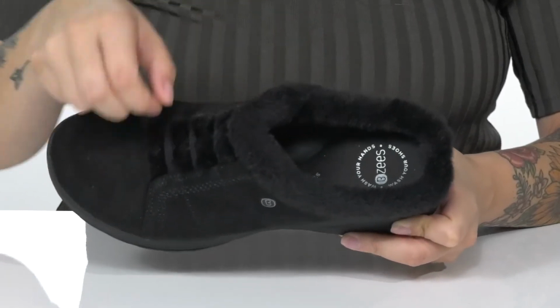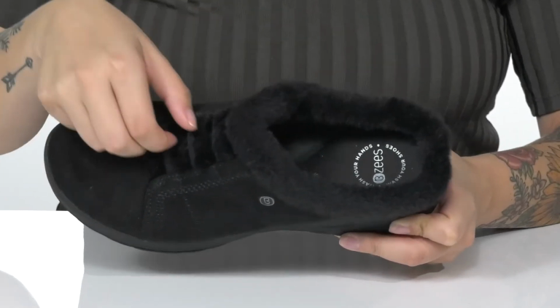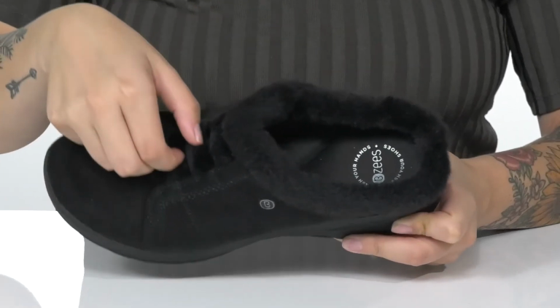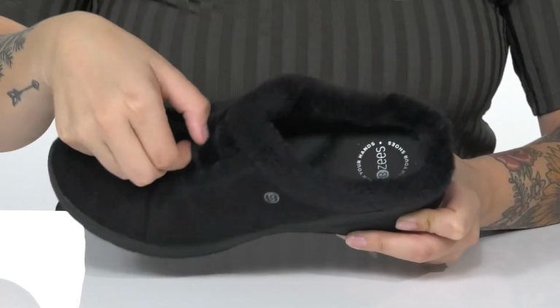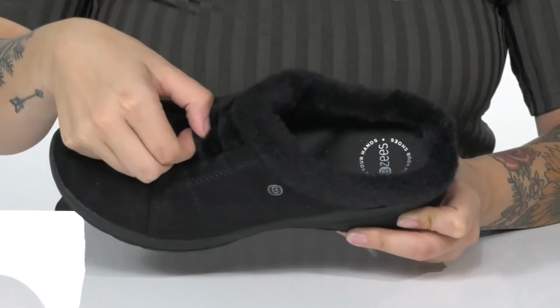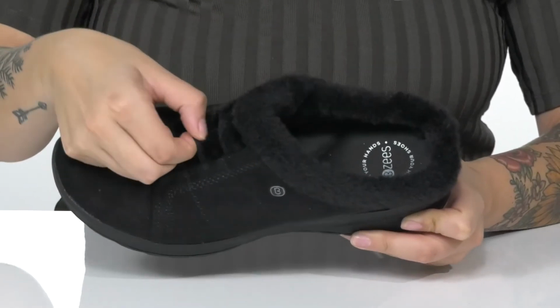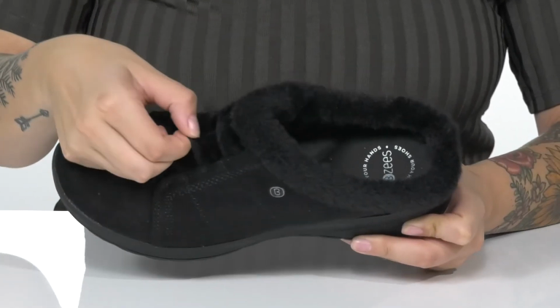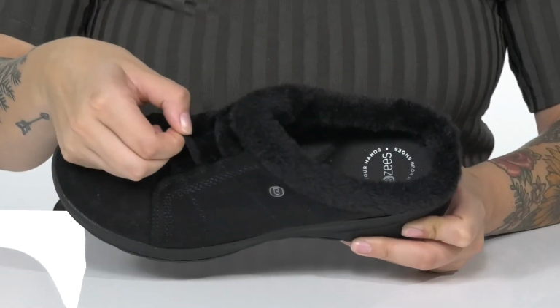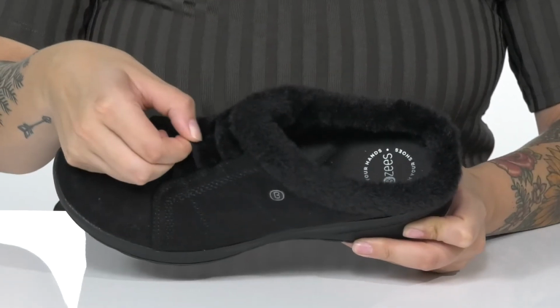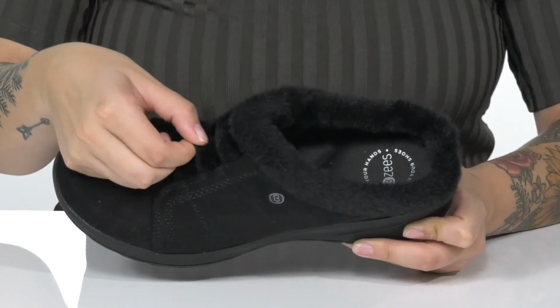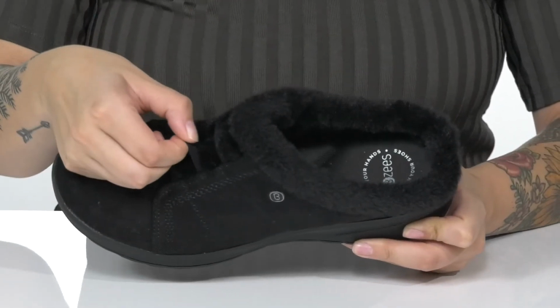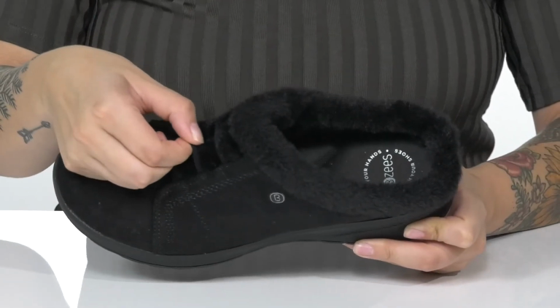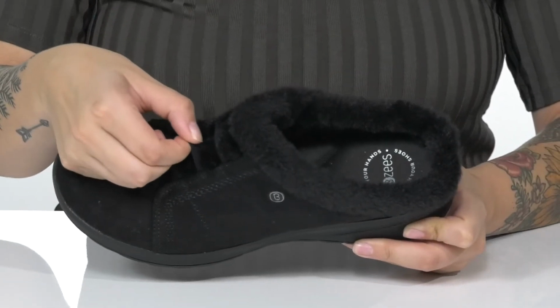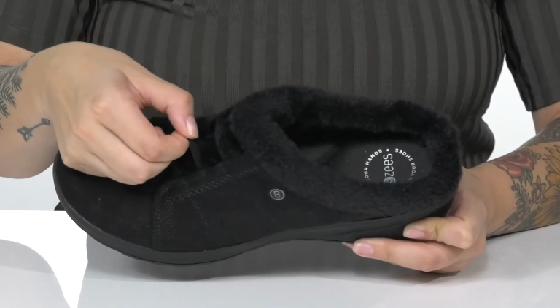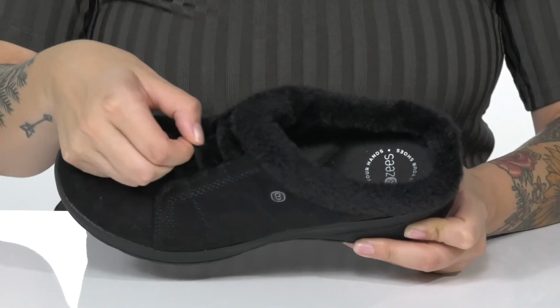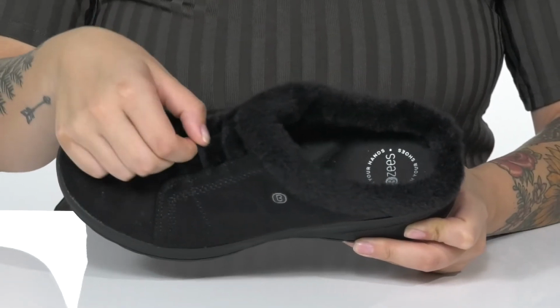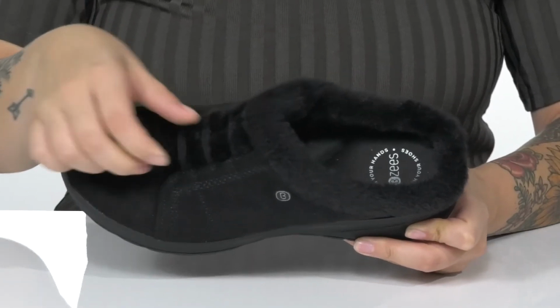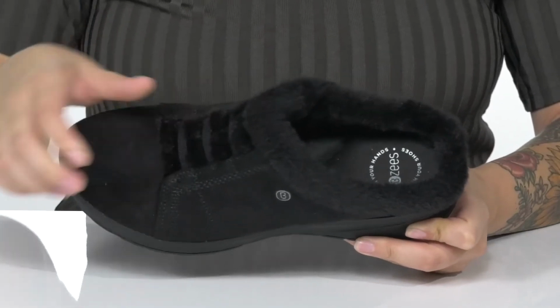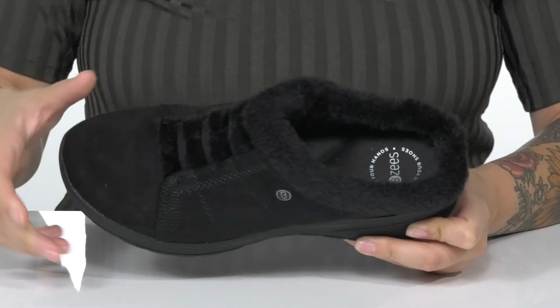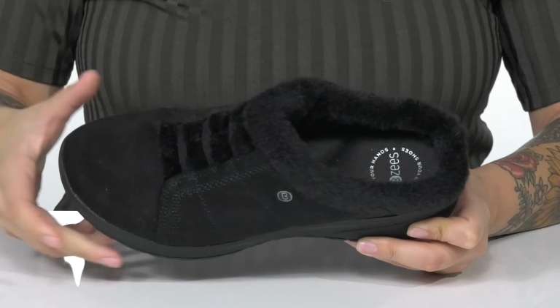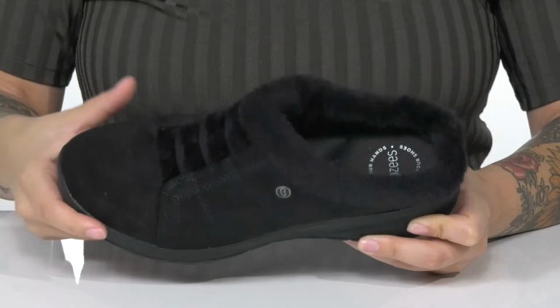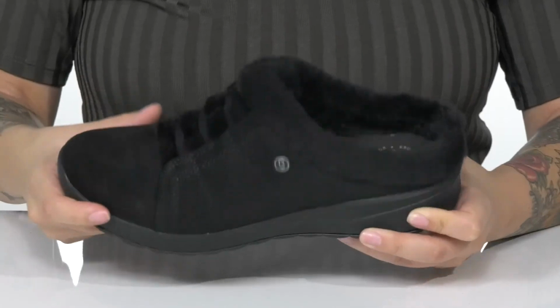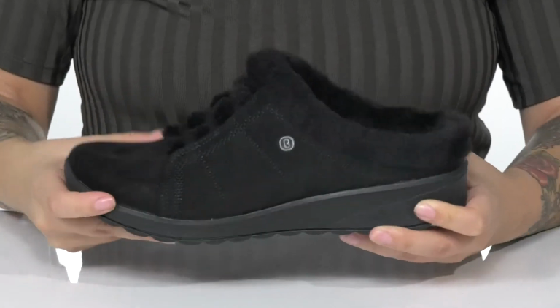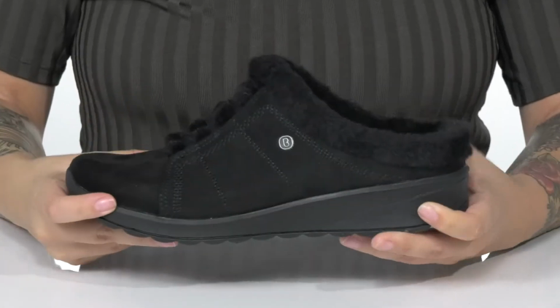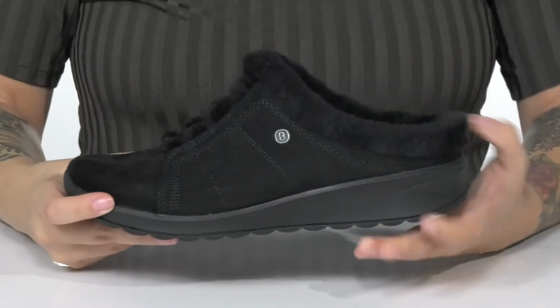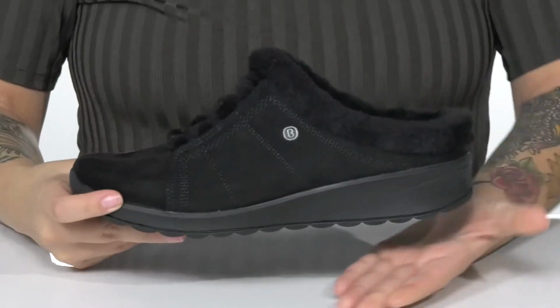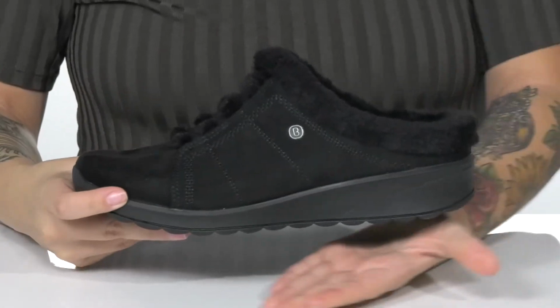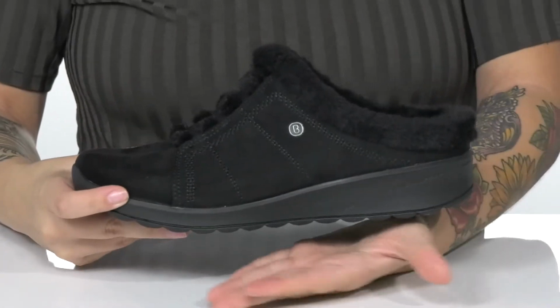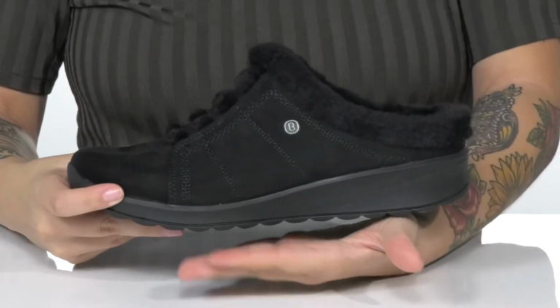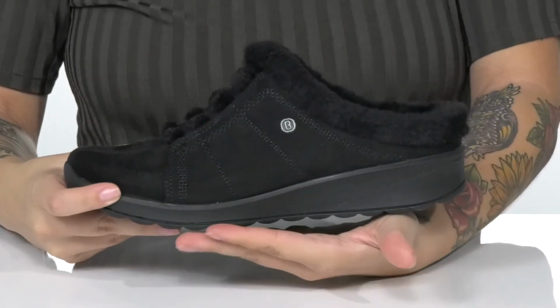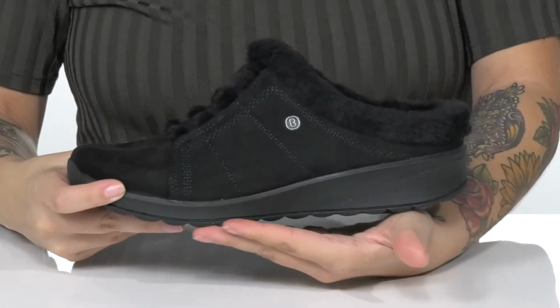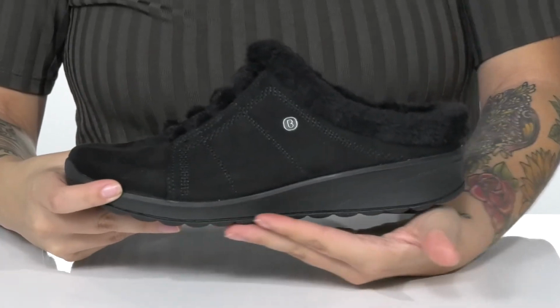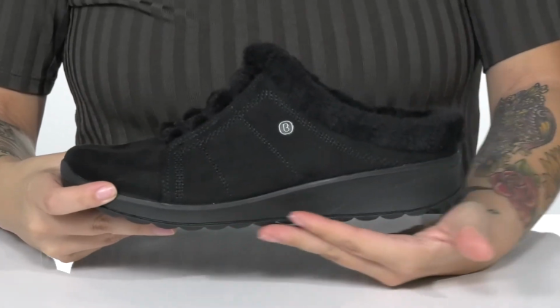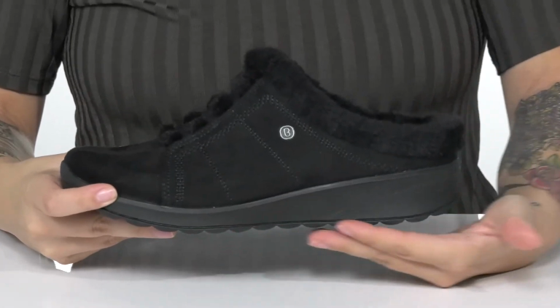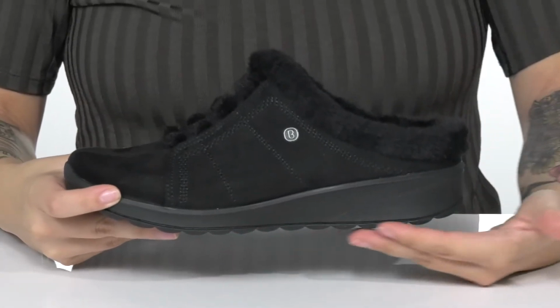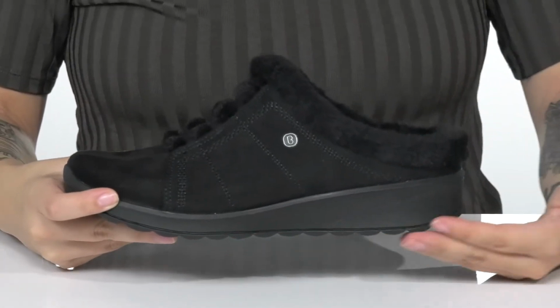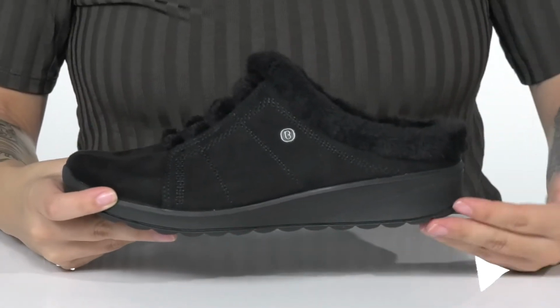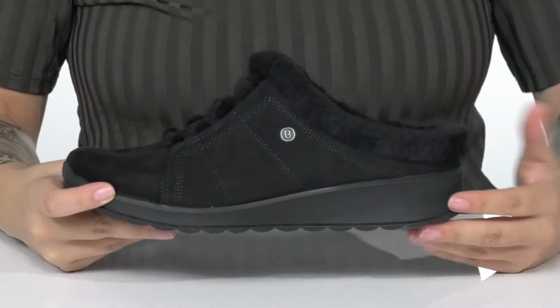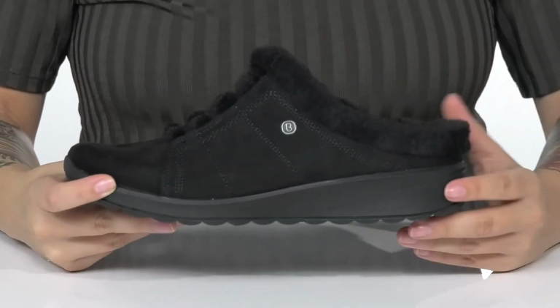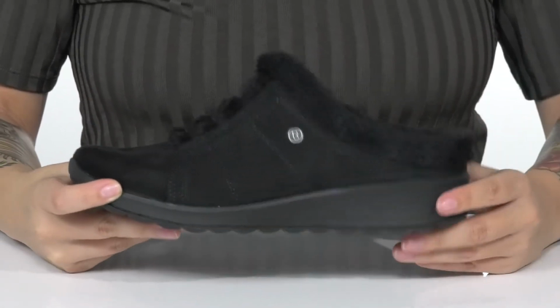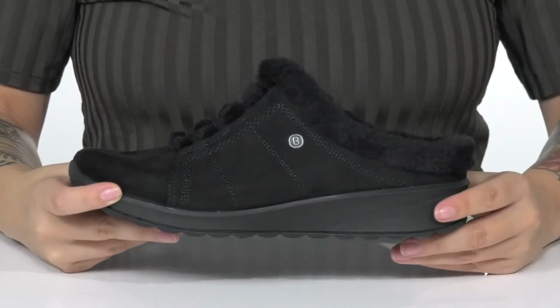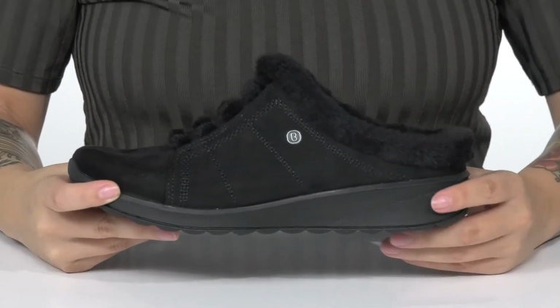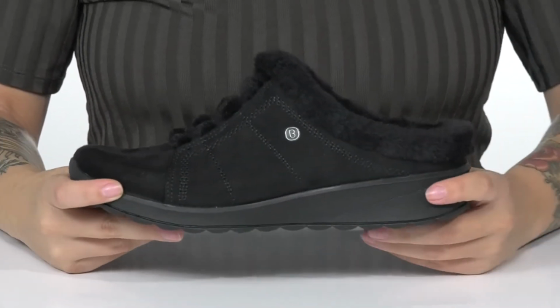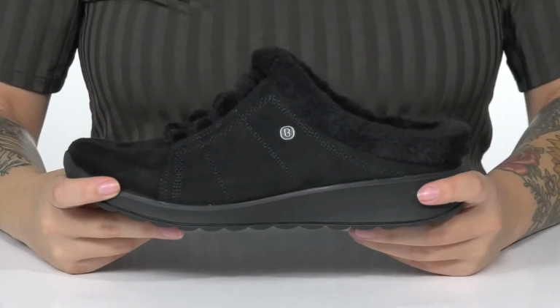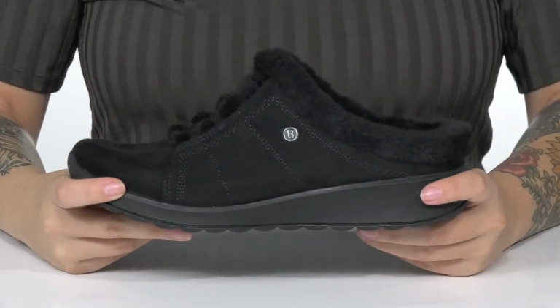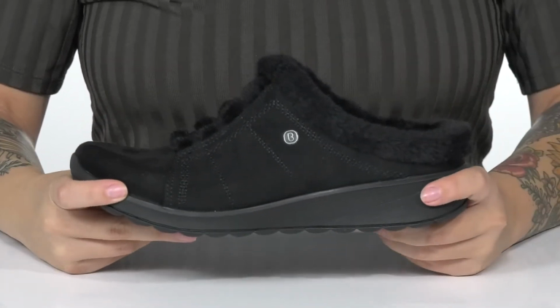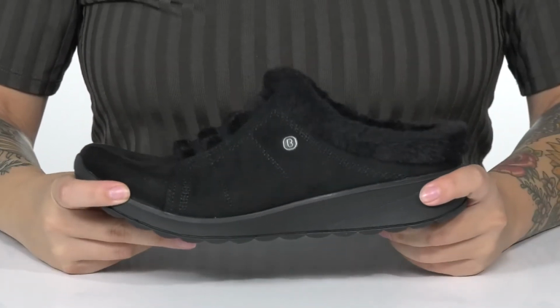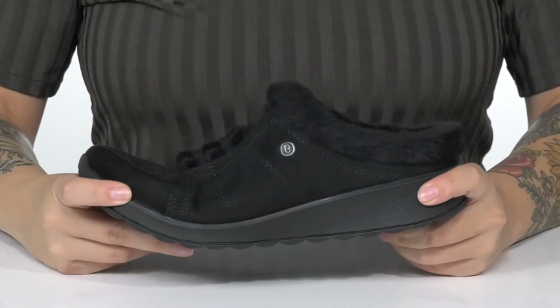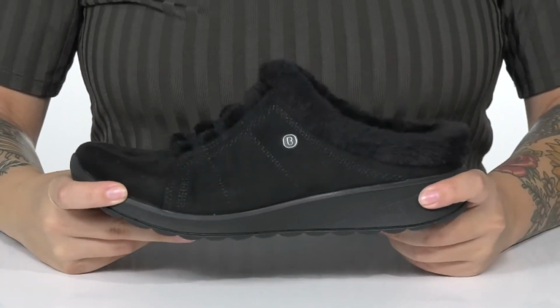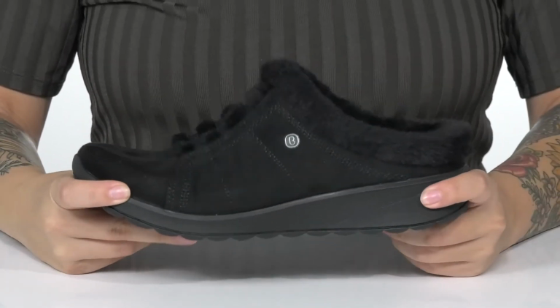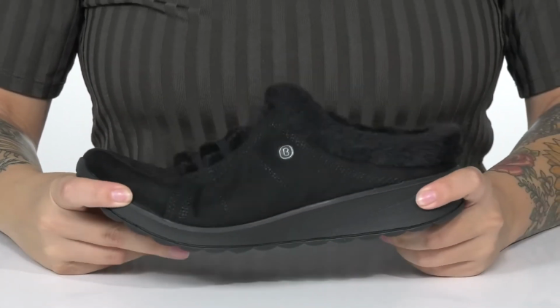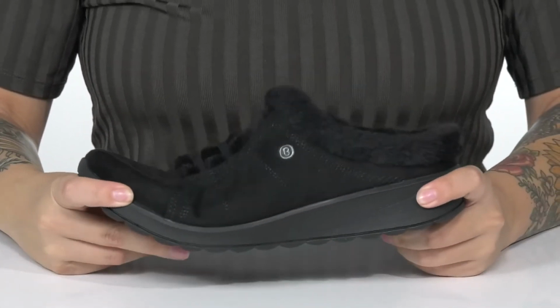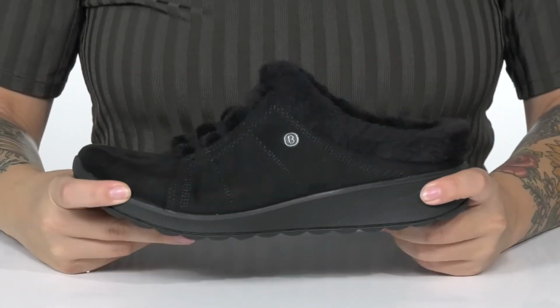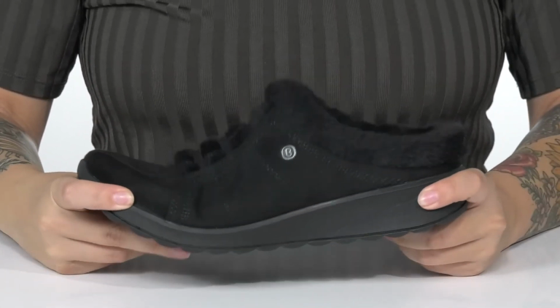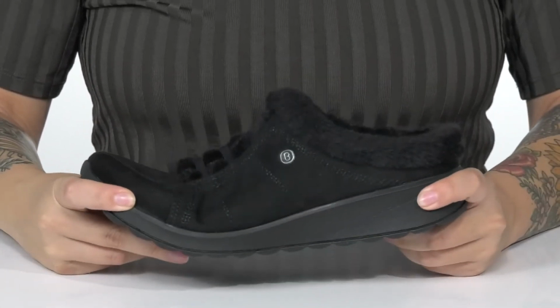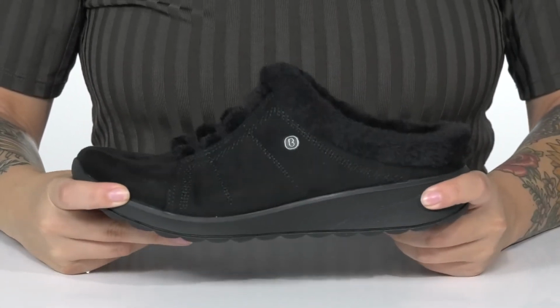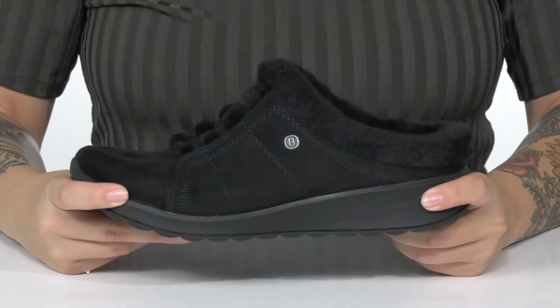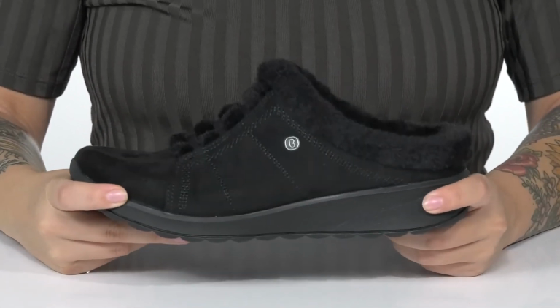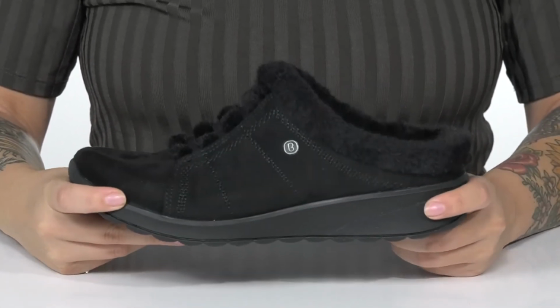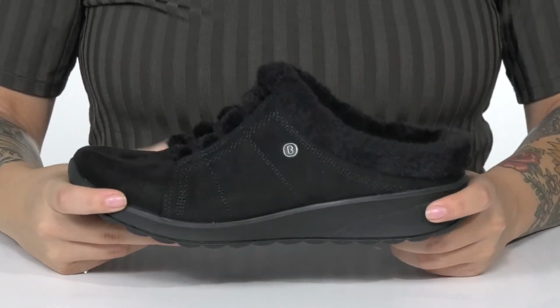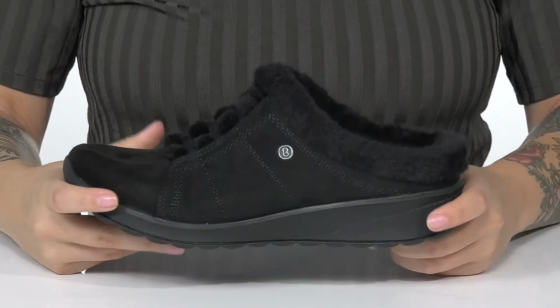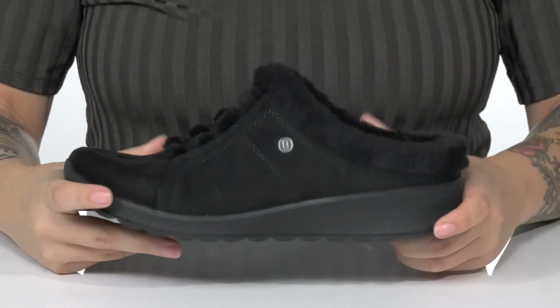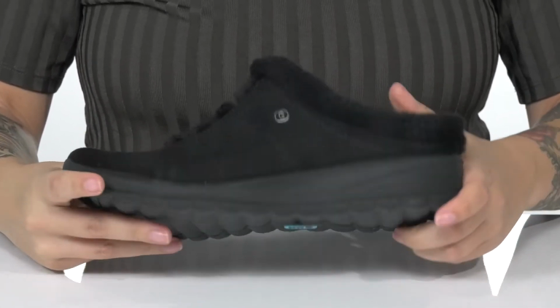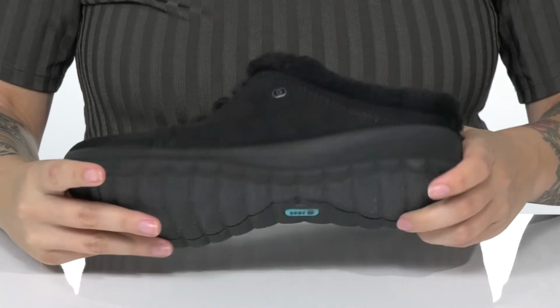These do have elastic laces on top. That midsole is going to give you a boost in height and it has flexibility for an easier stride.